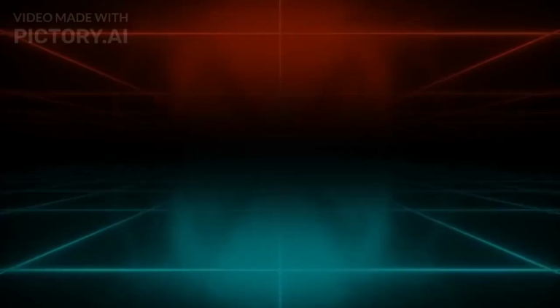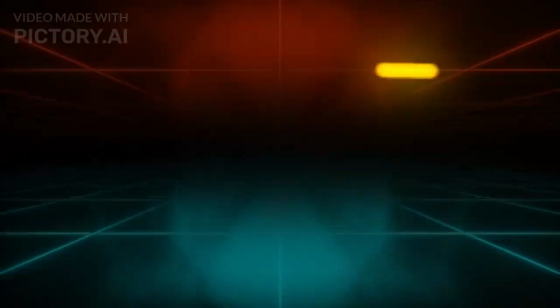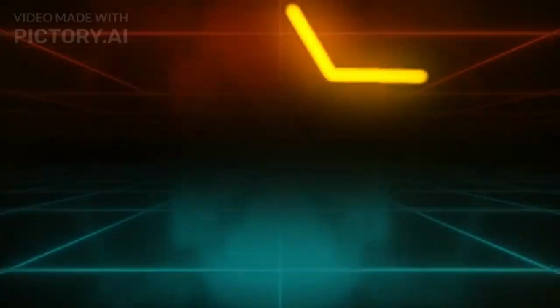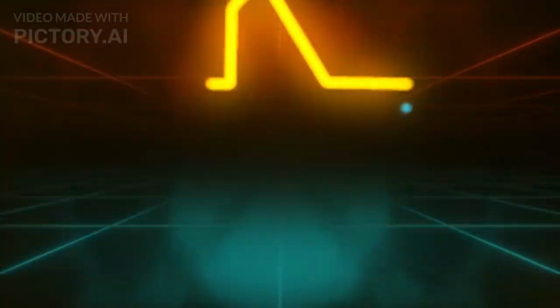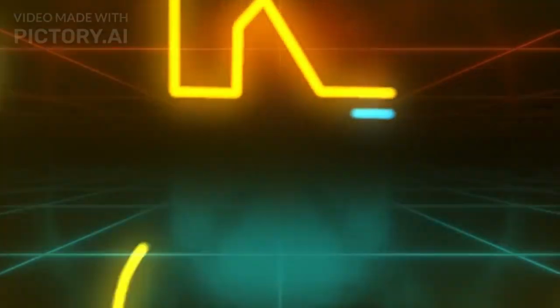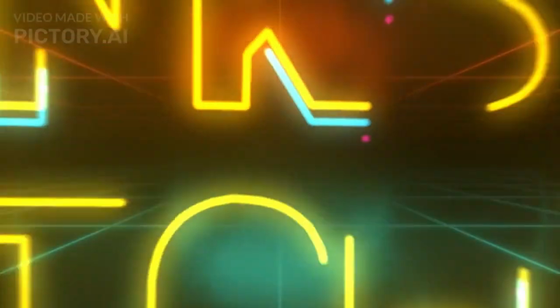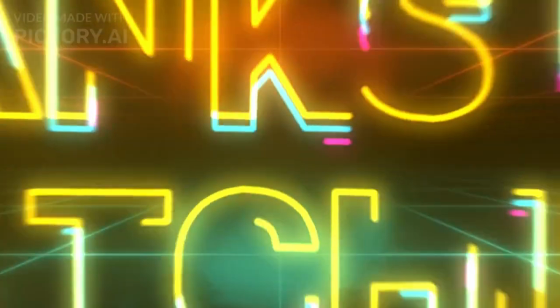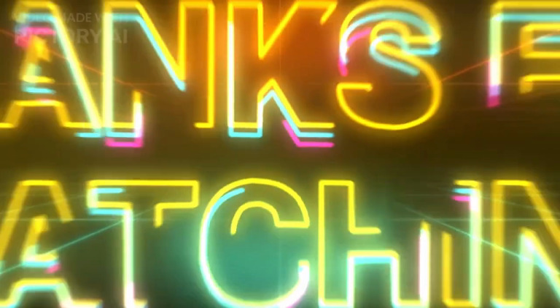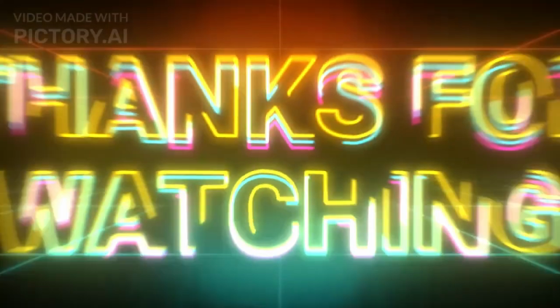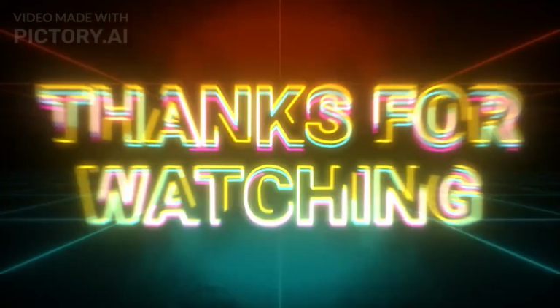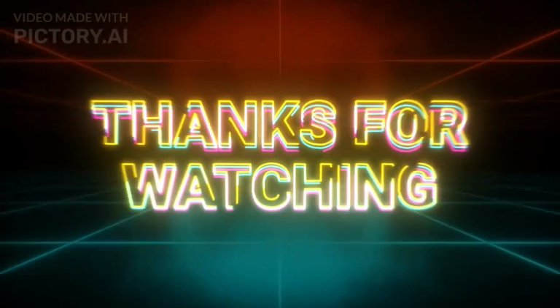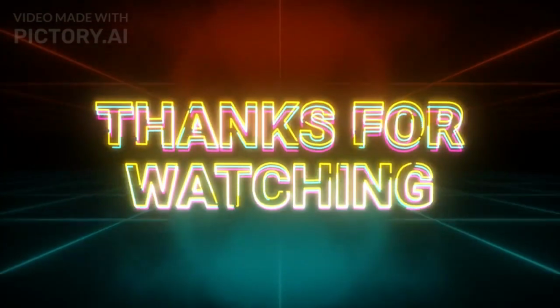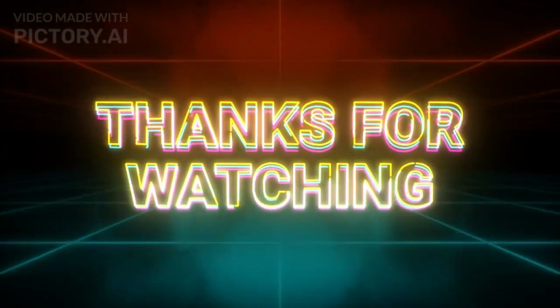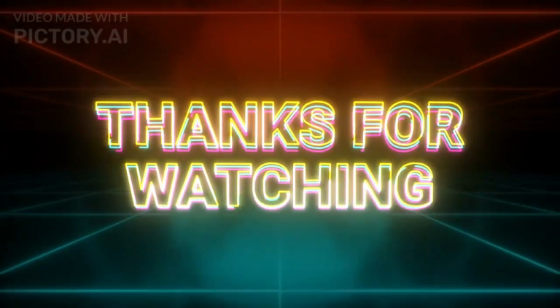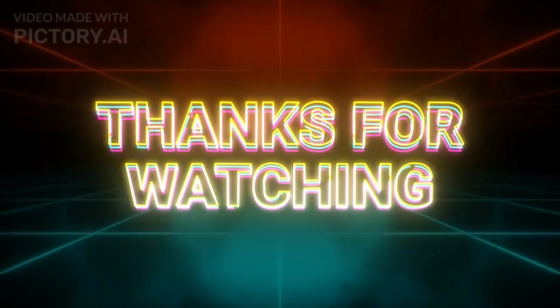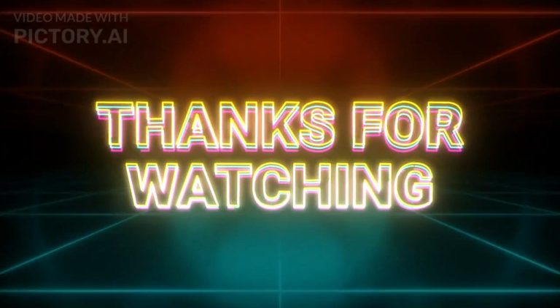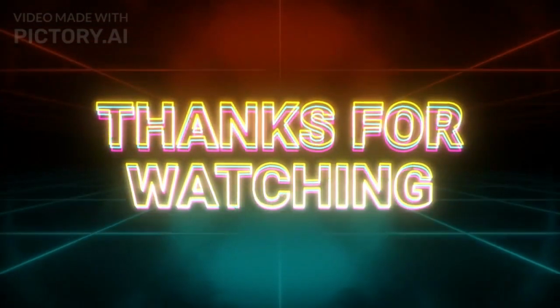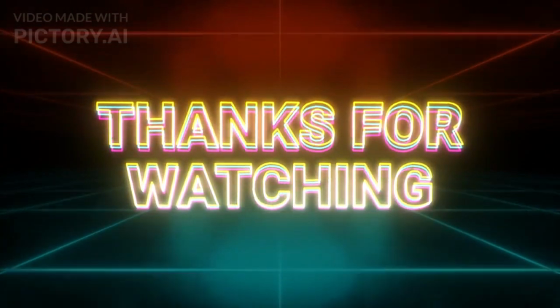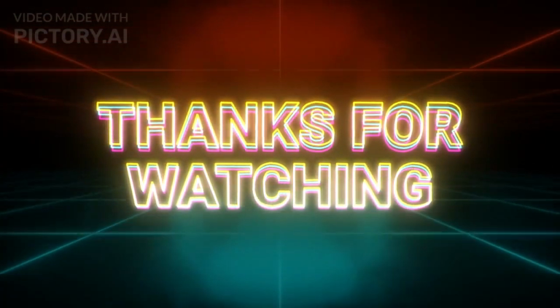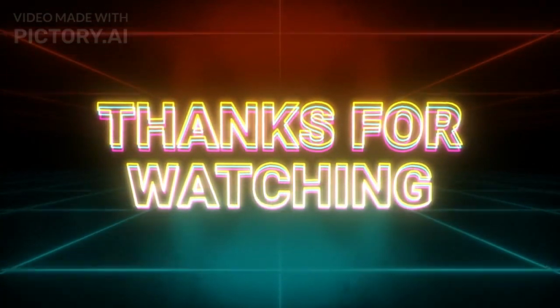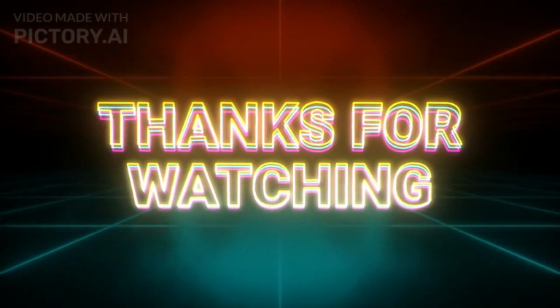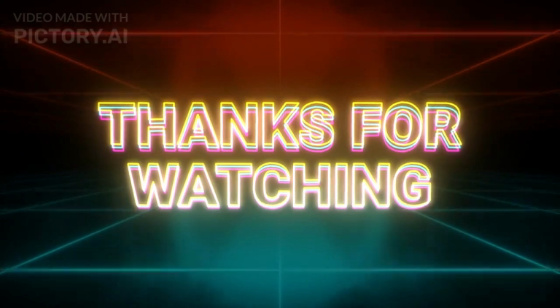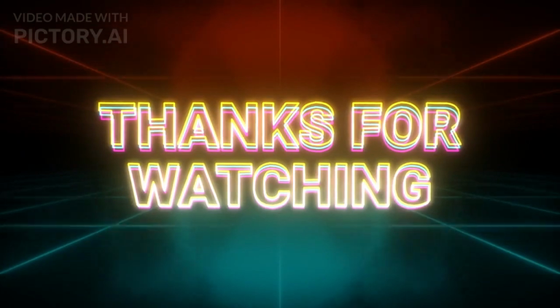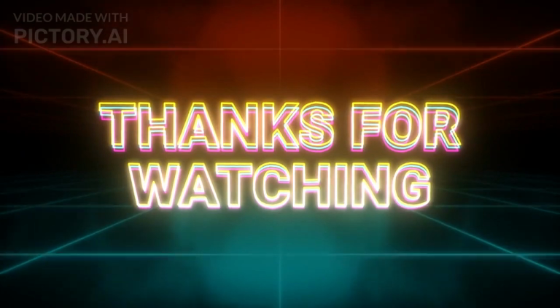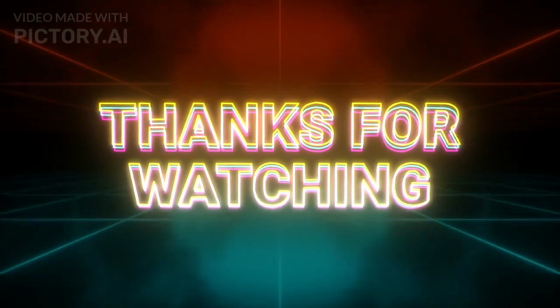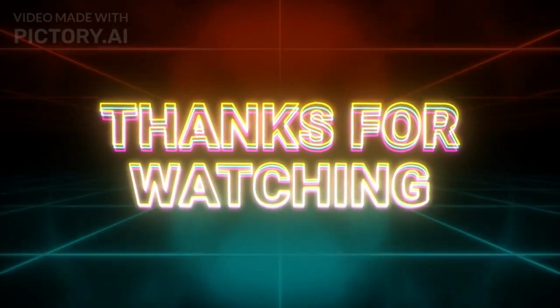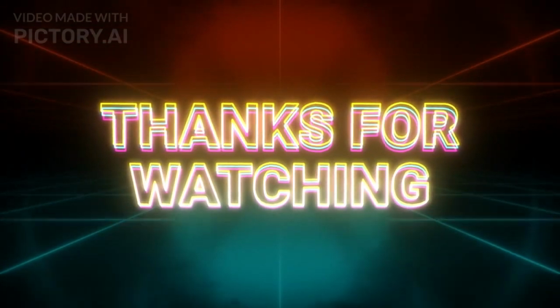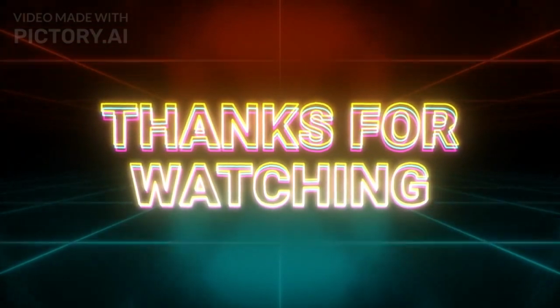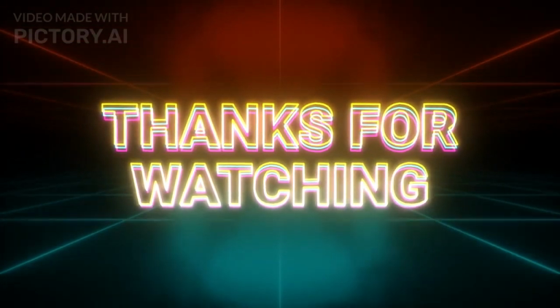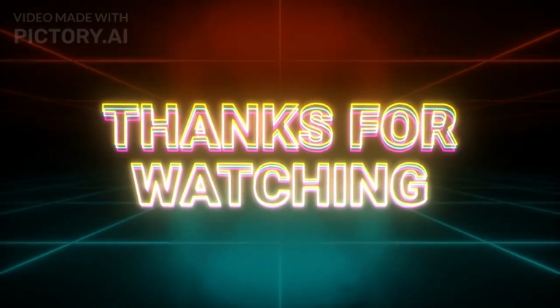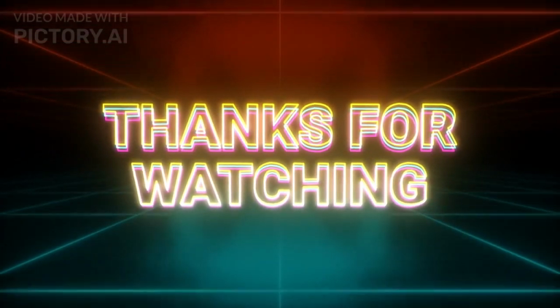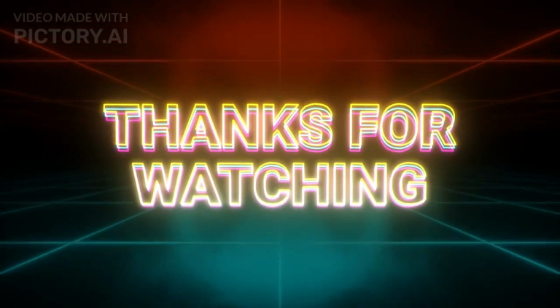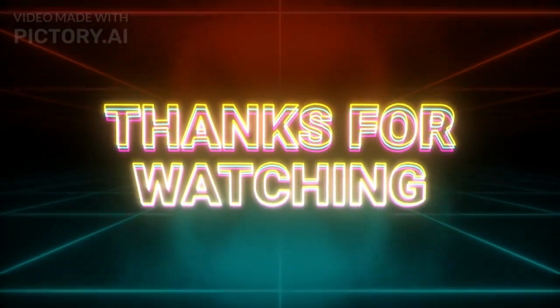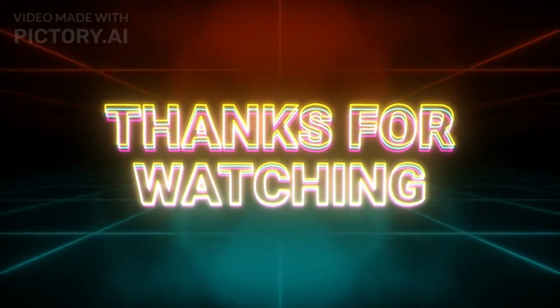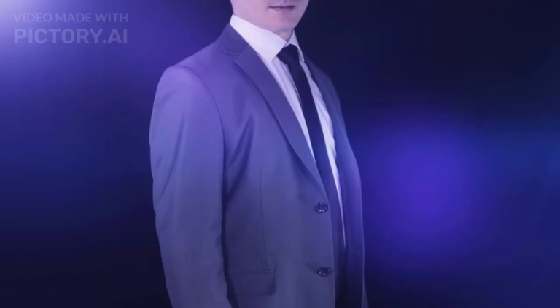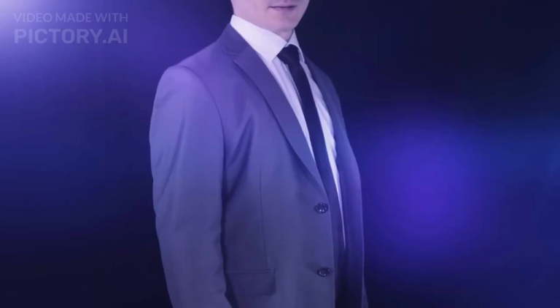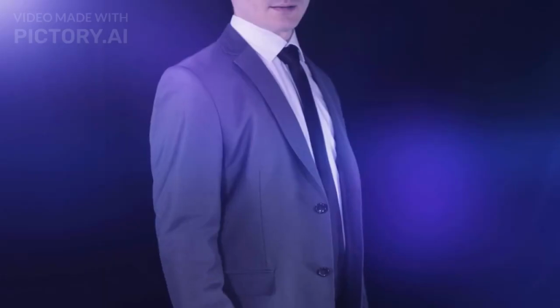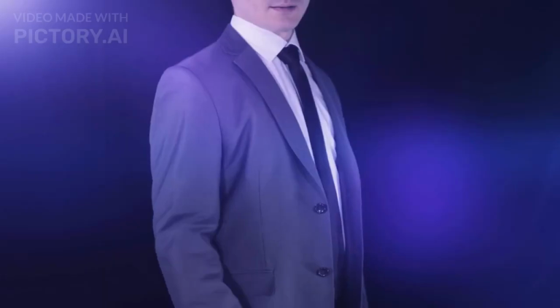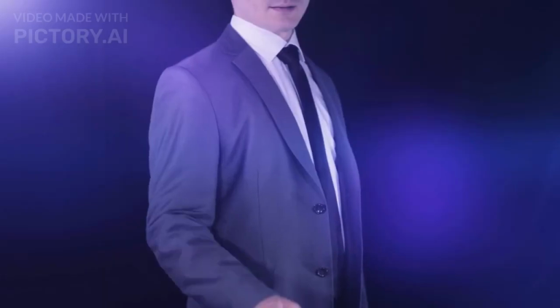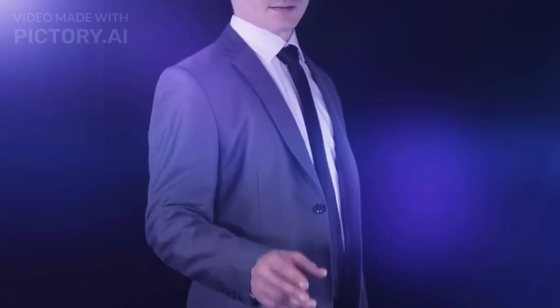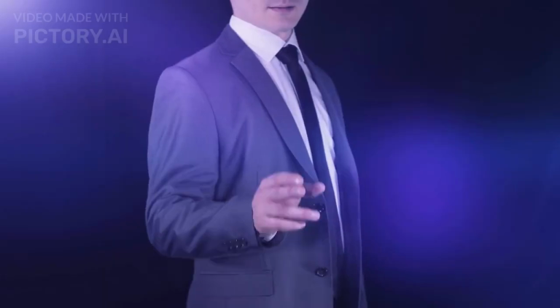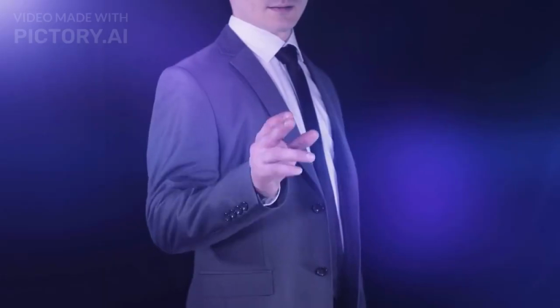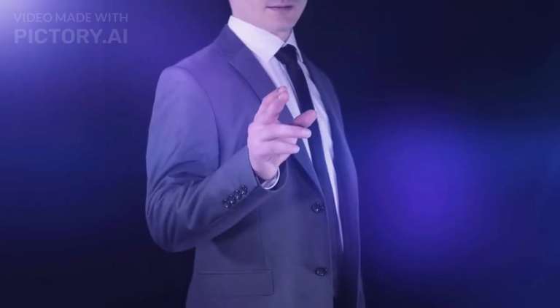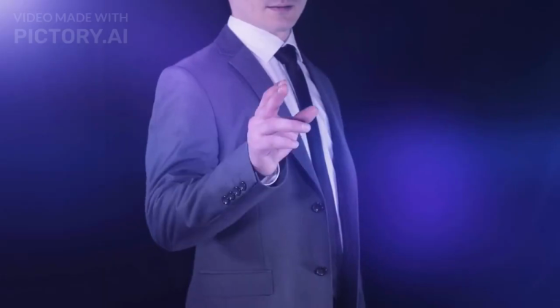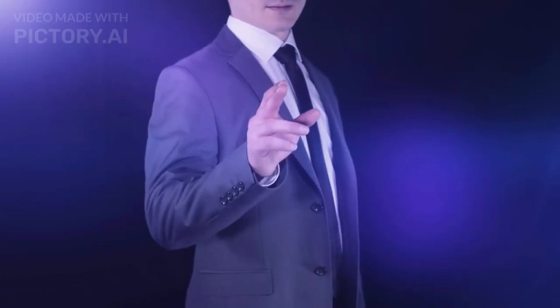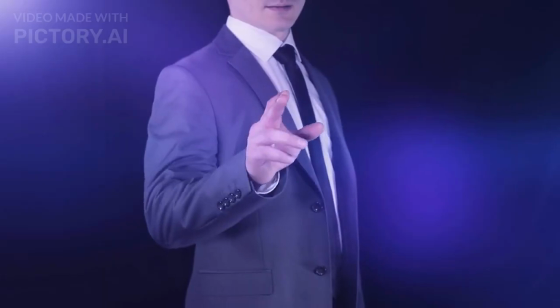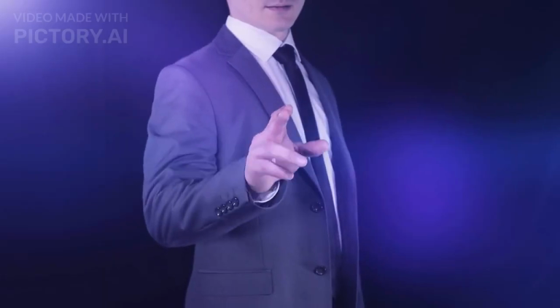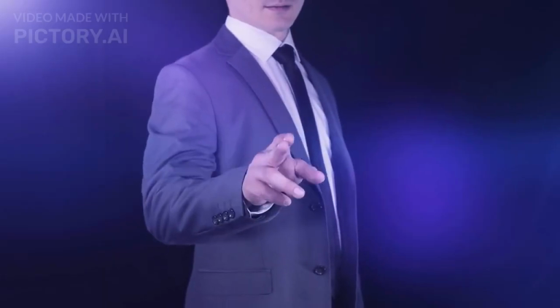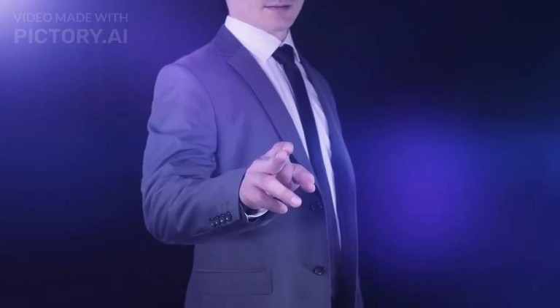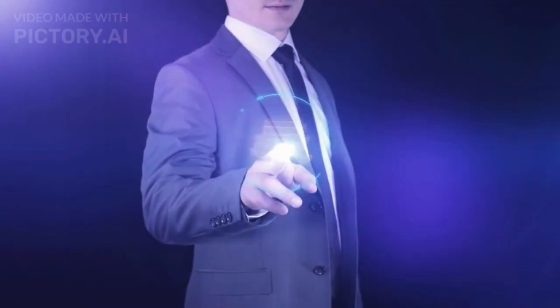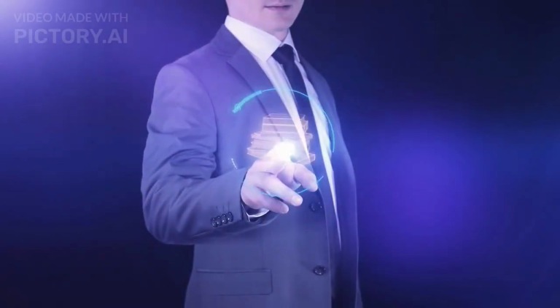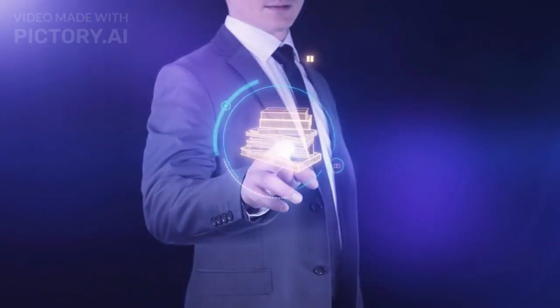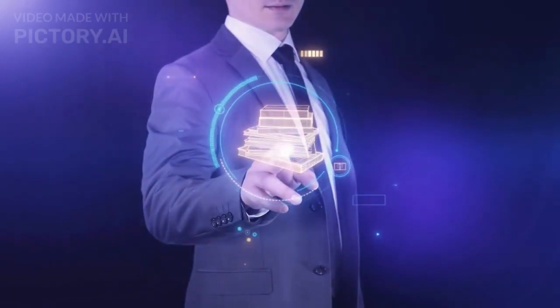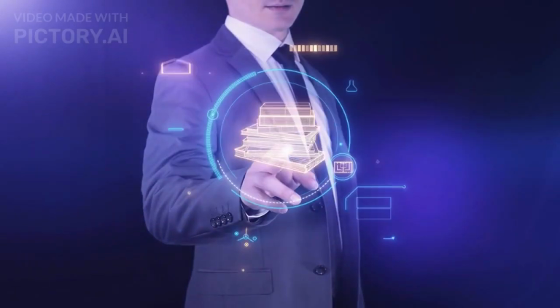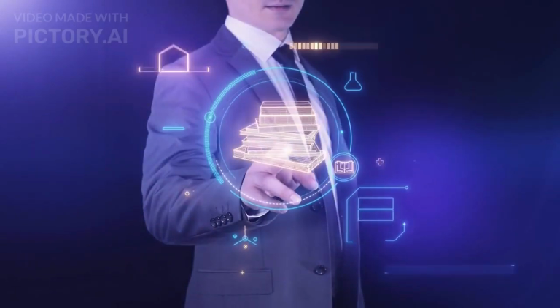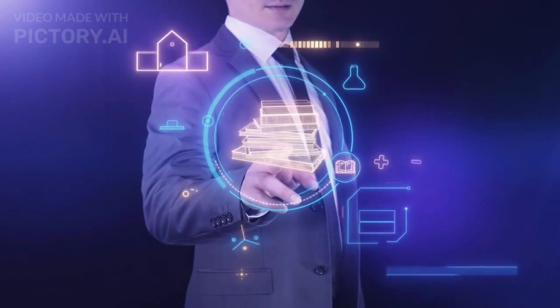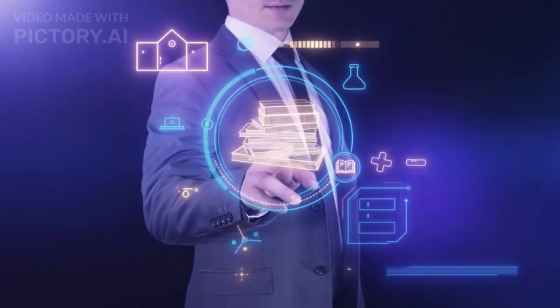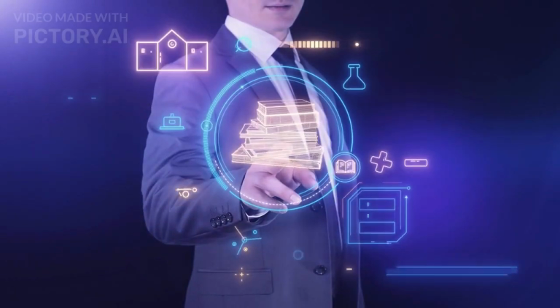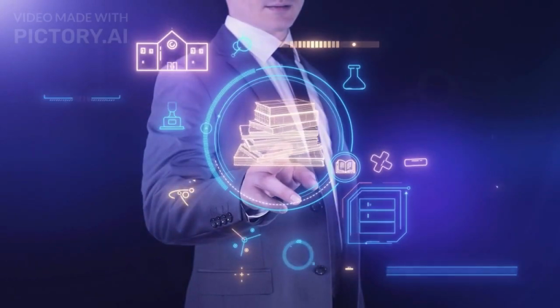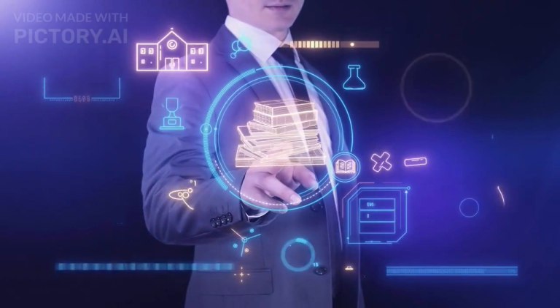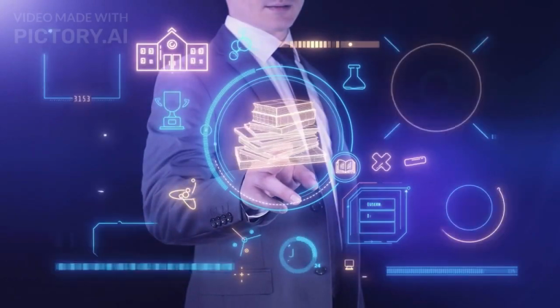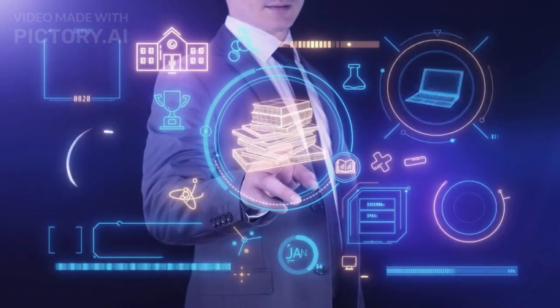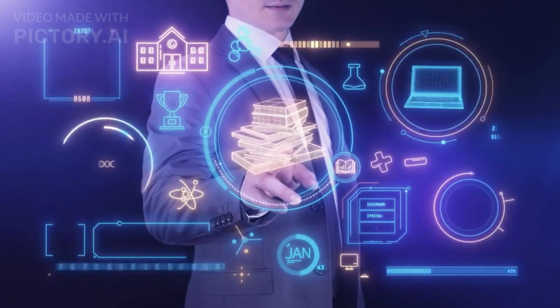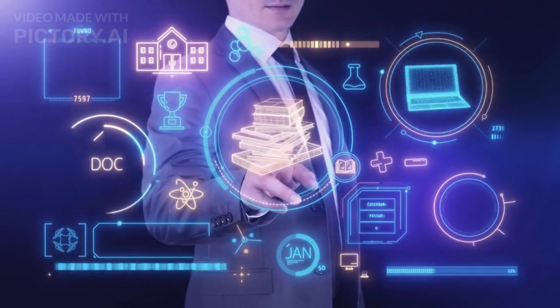Hope you liked the video. Thanks for watching. Until next time, keep learning and keep exploring.